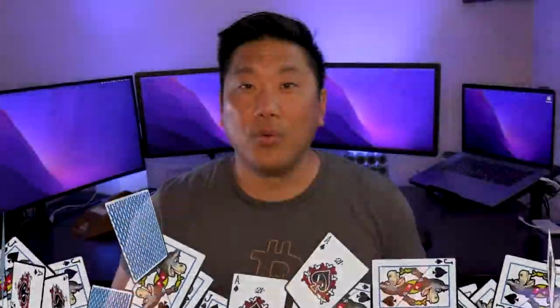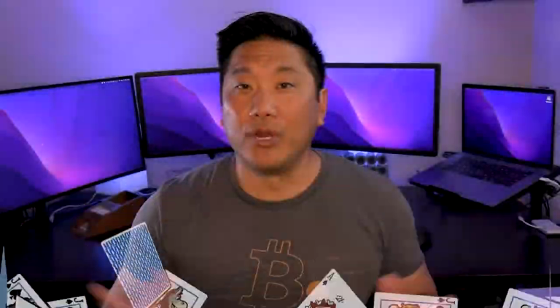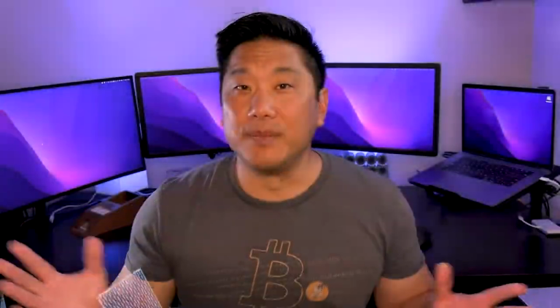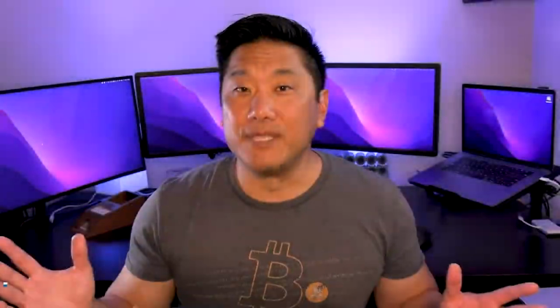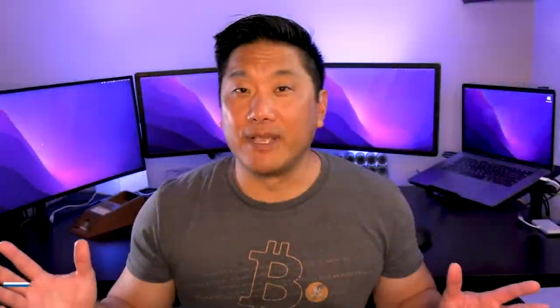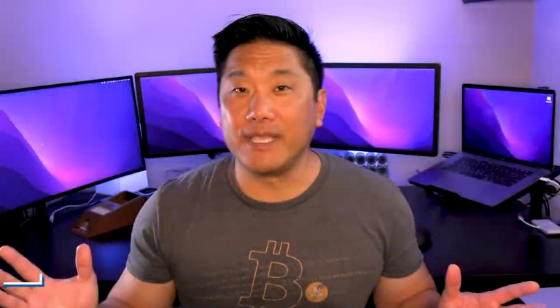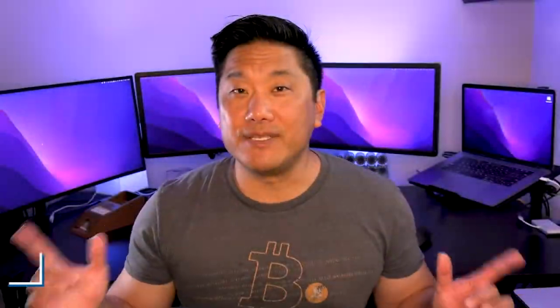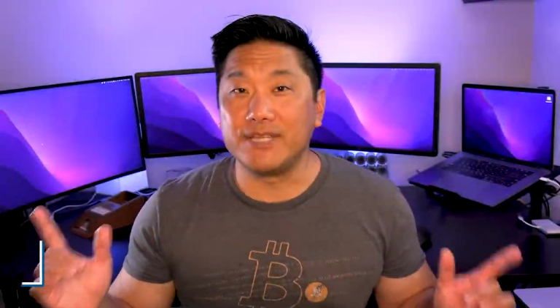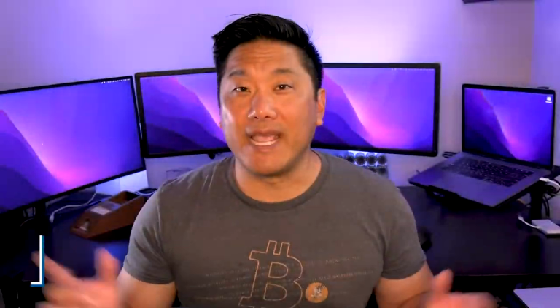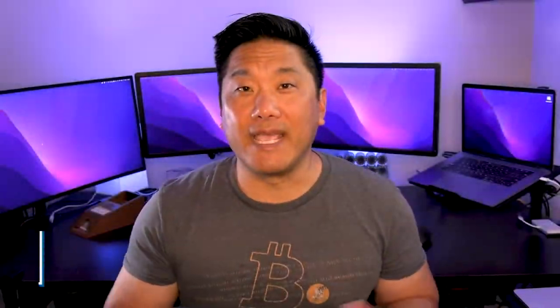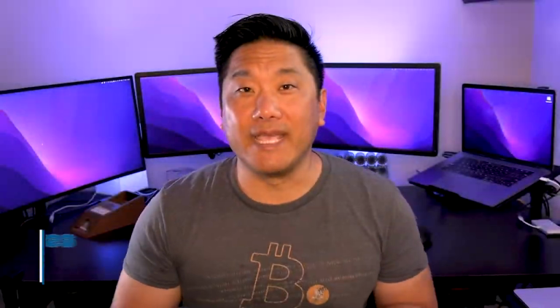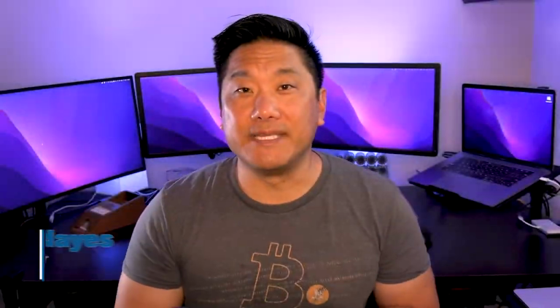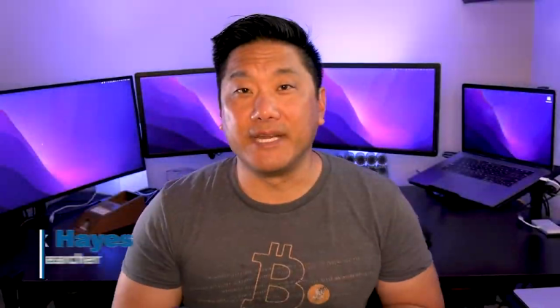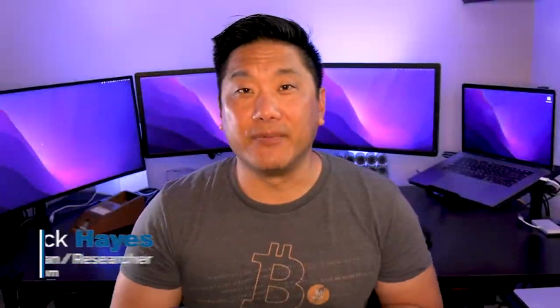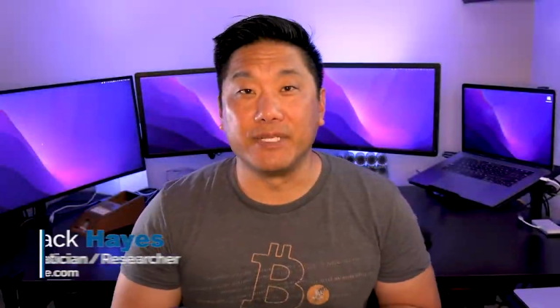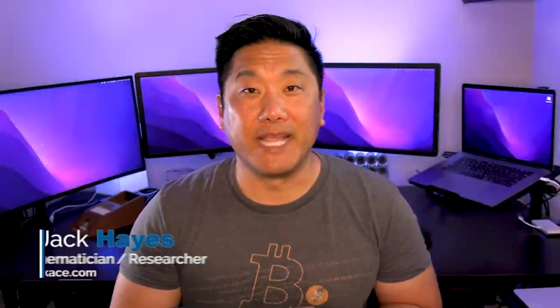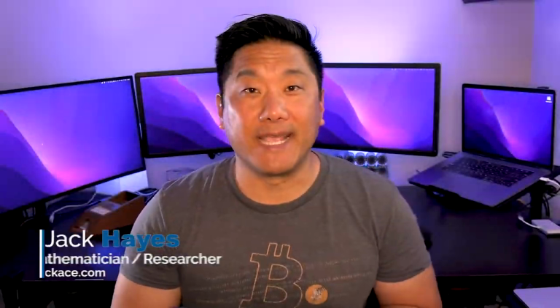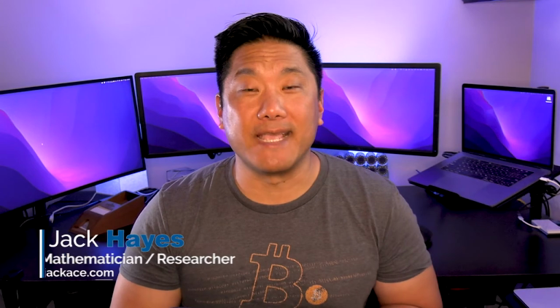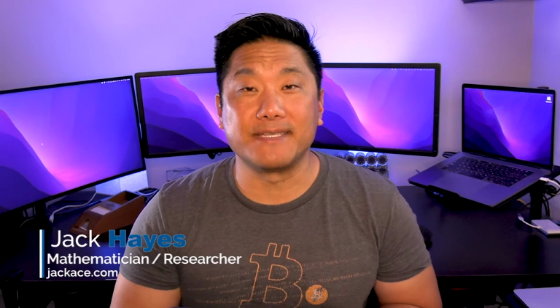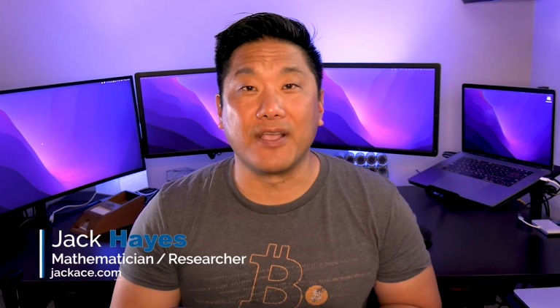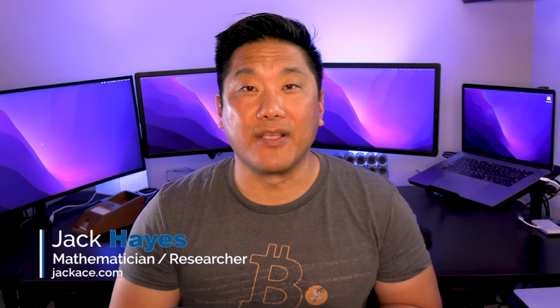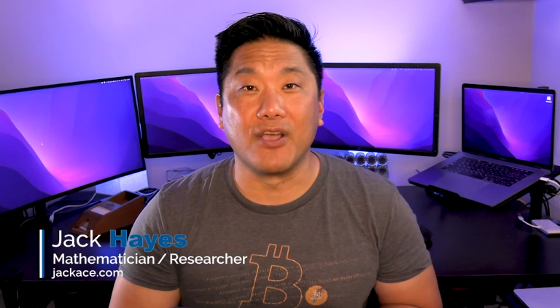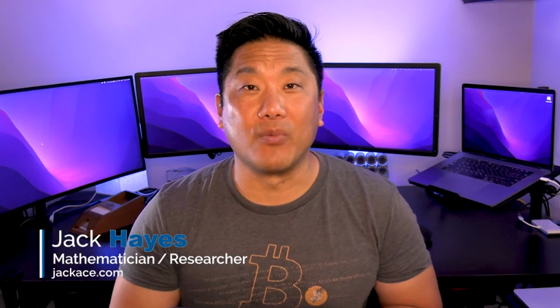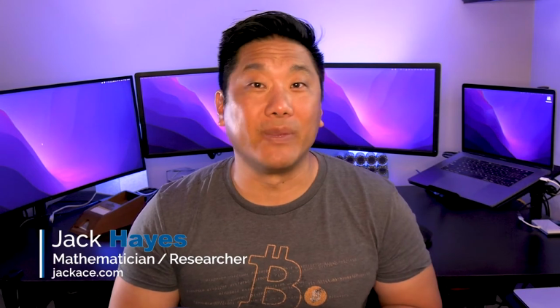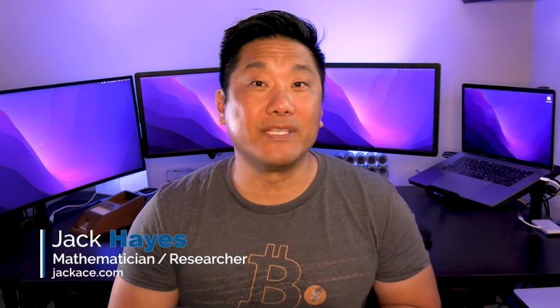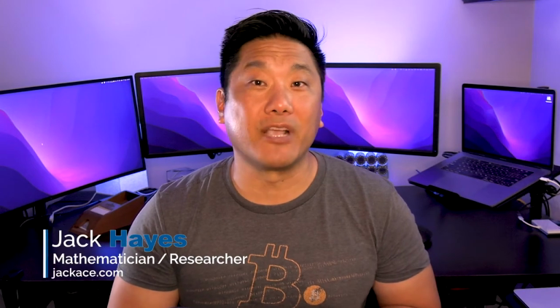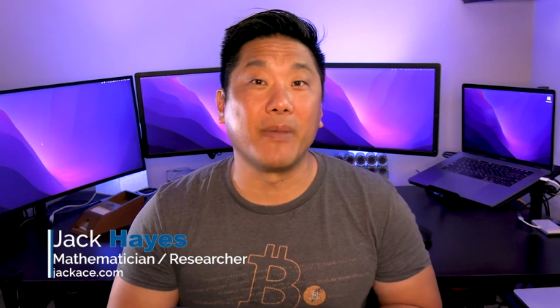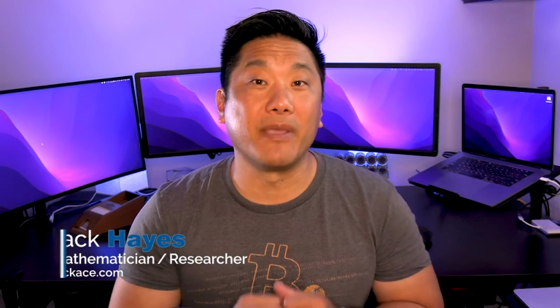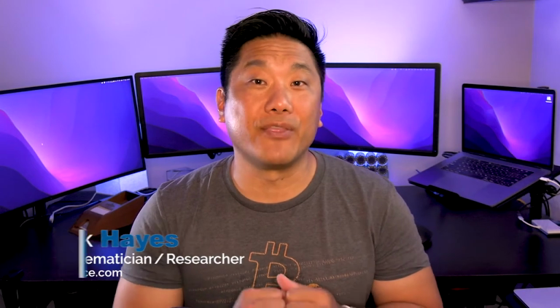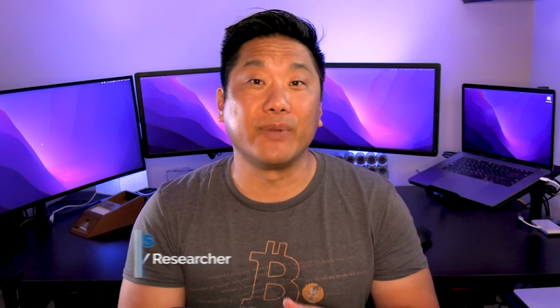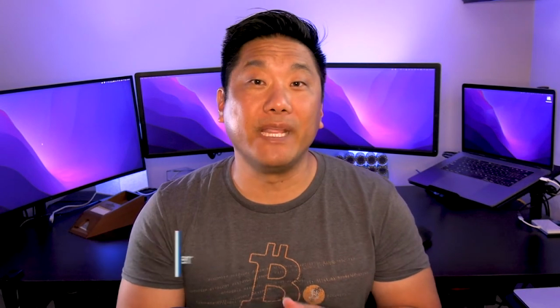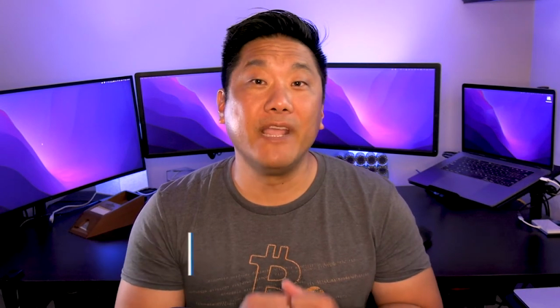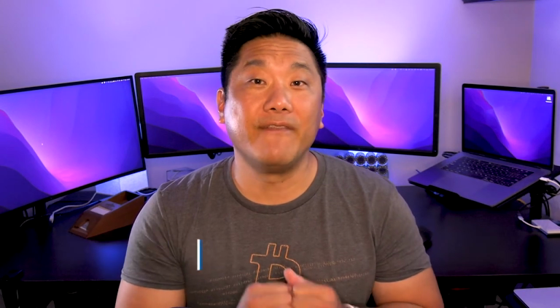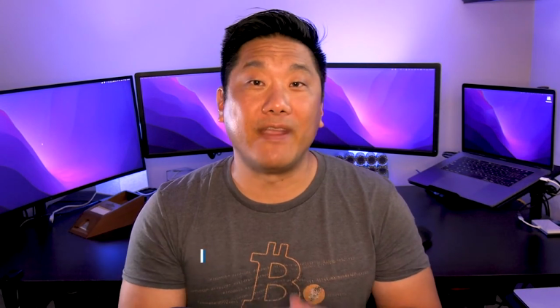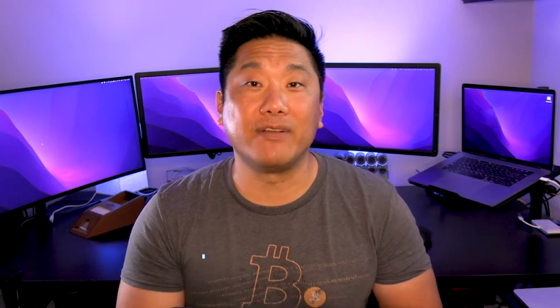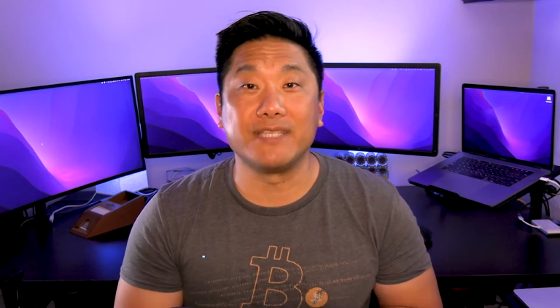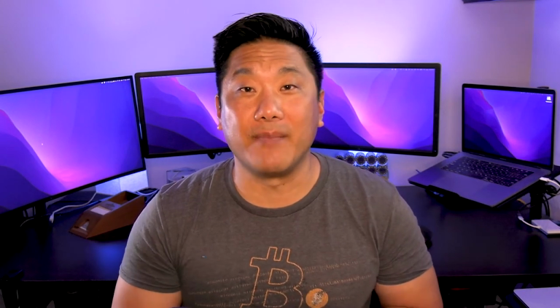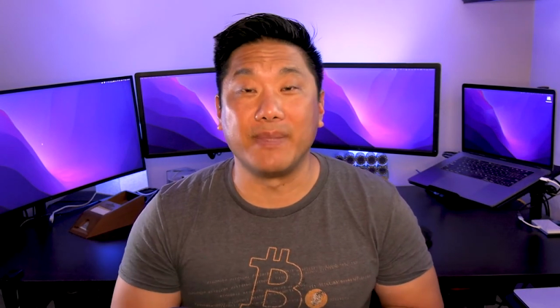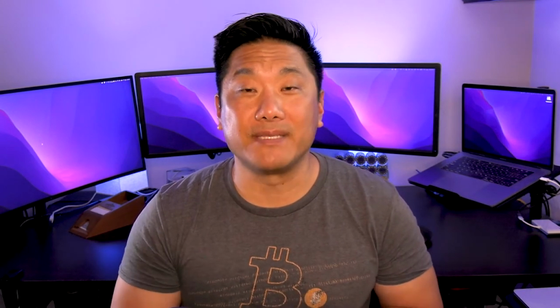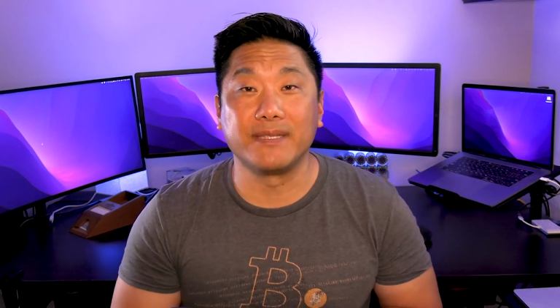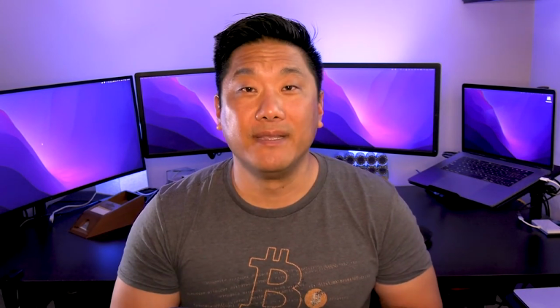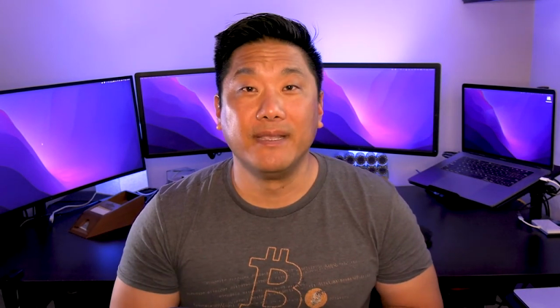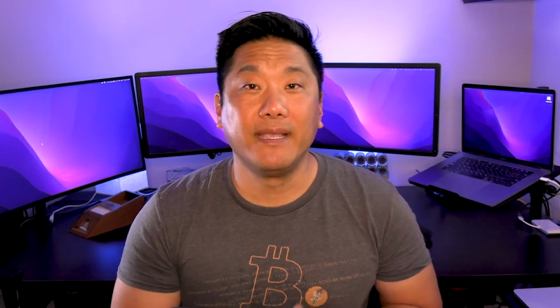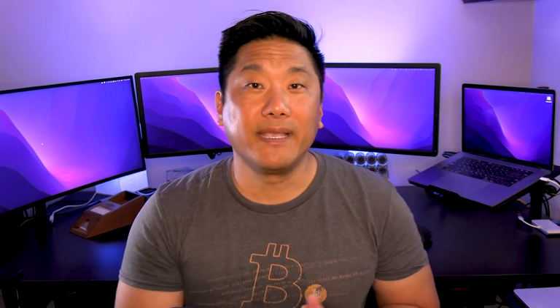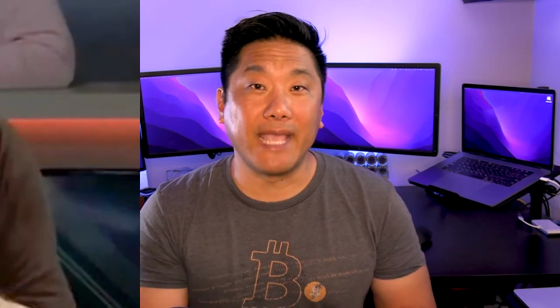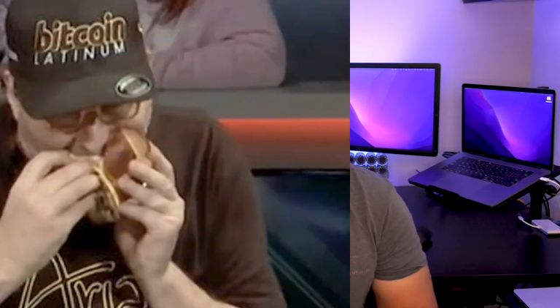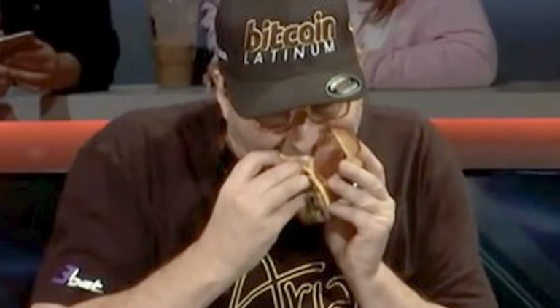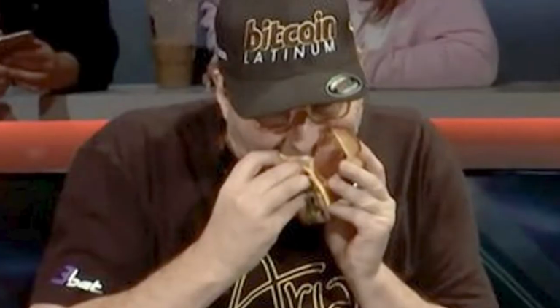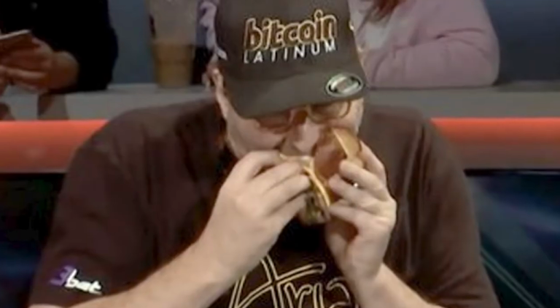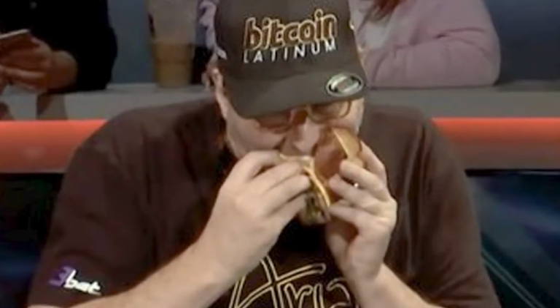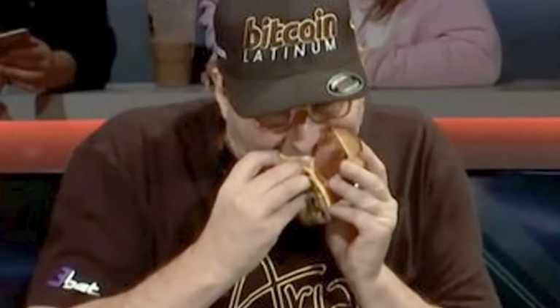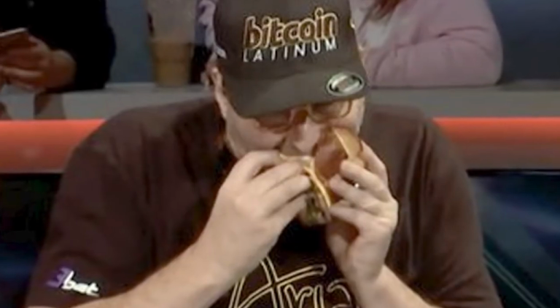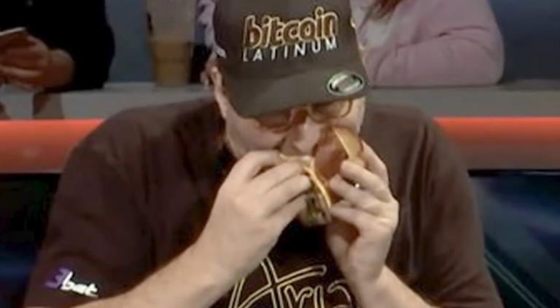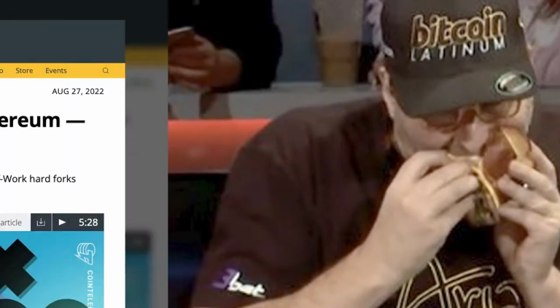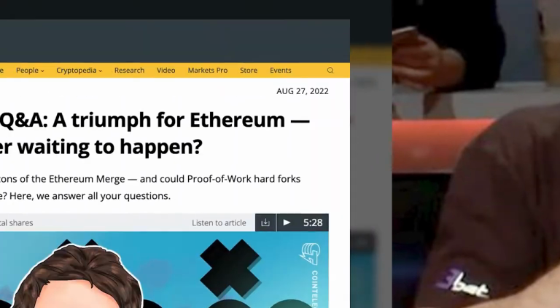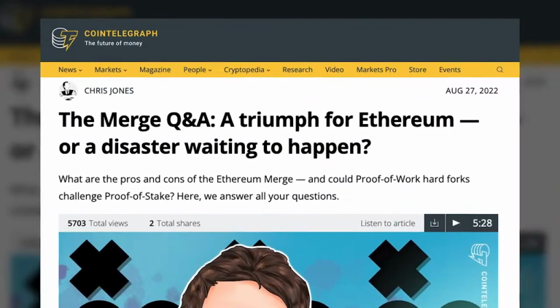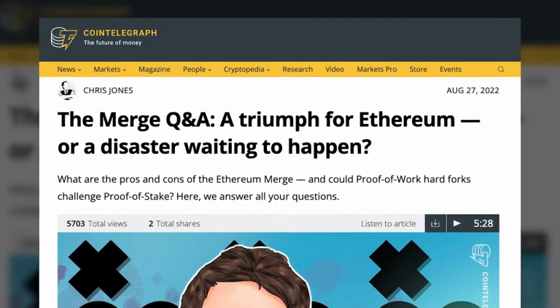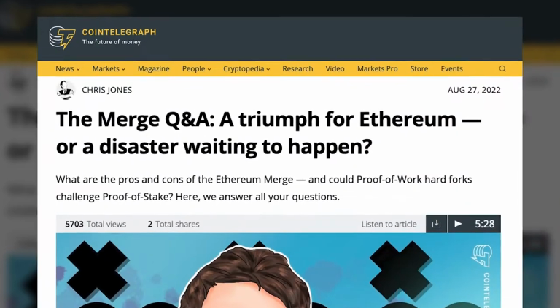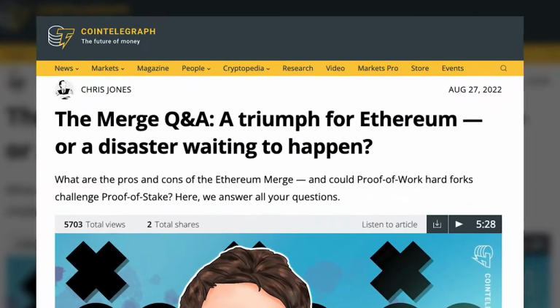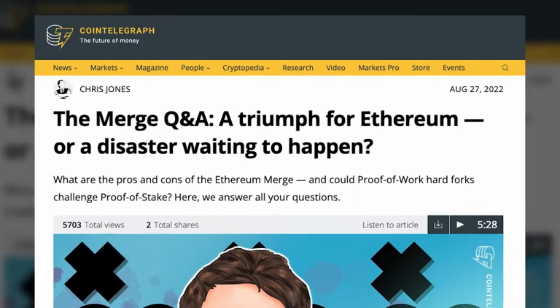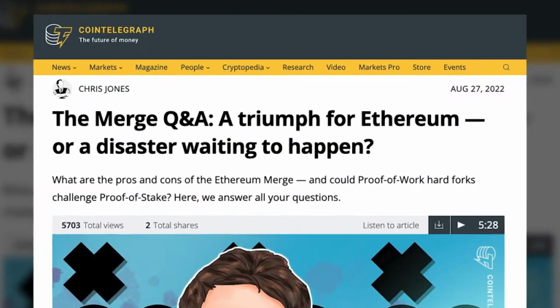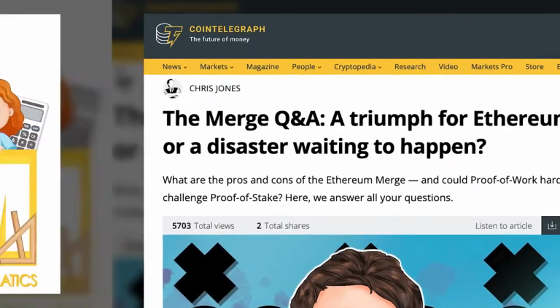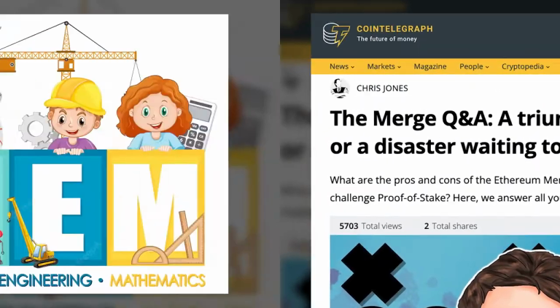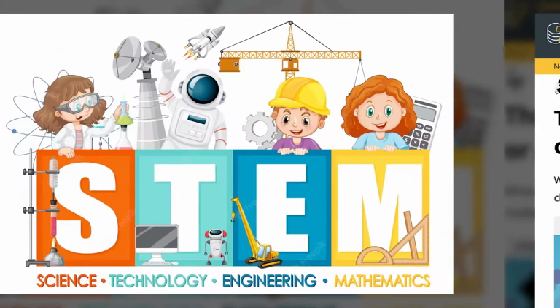What up donkeys, Jack Hayes here with JackAce.com where we talk about my three favorite topics: gambling, crypto, and STEM.